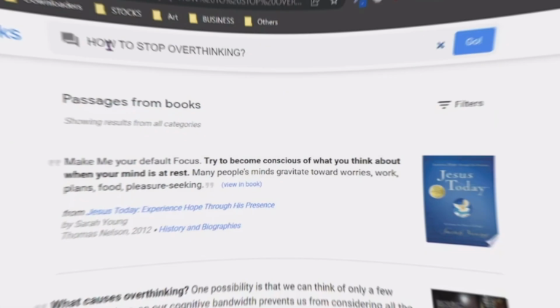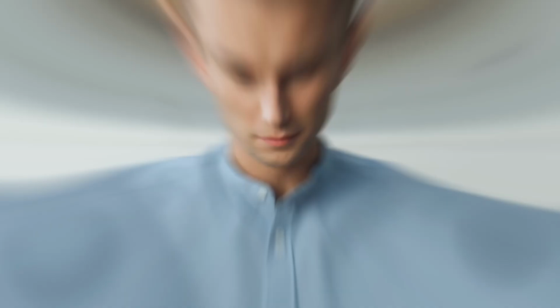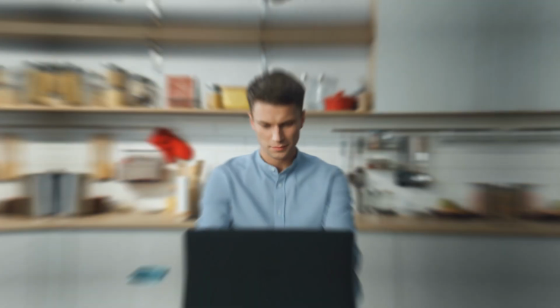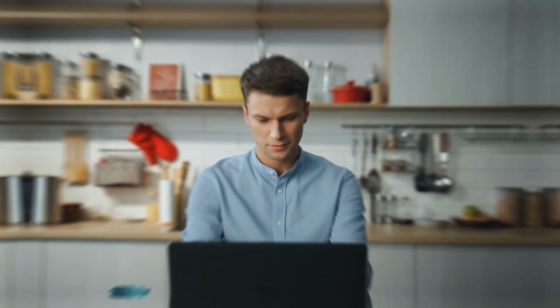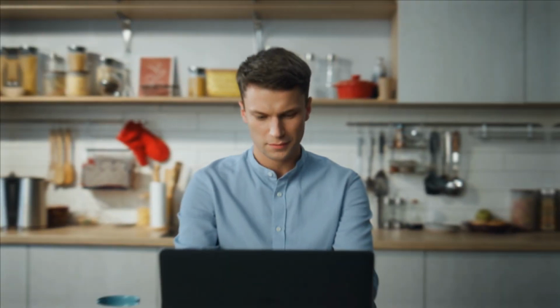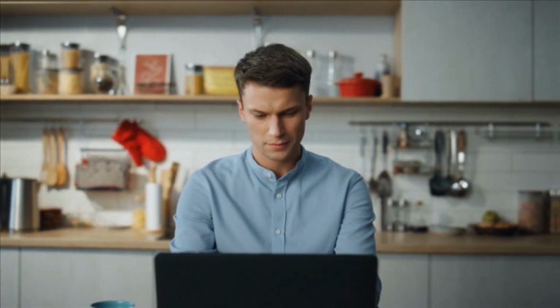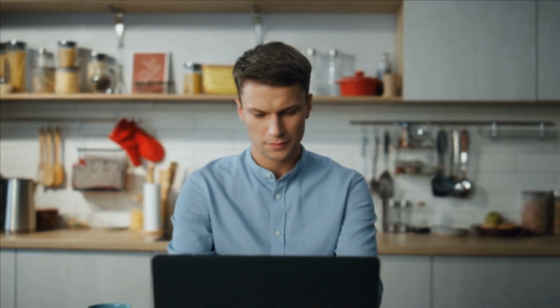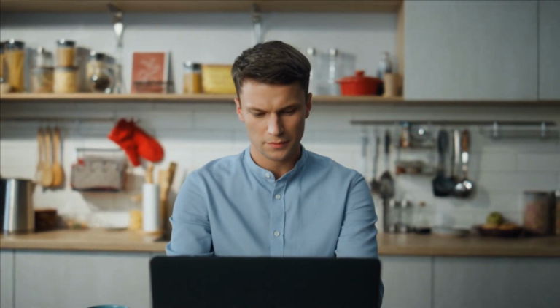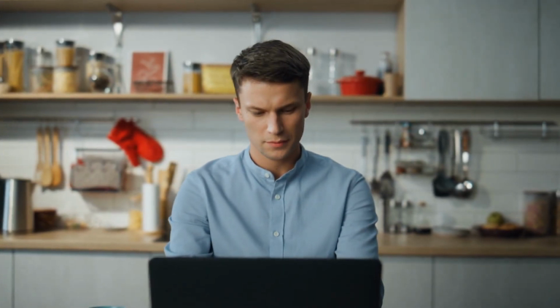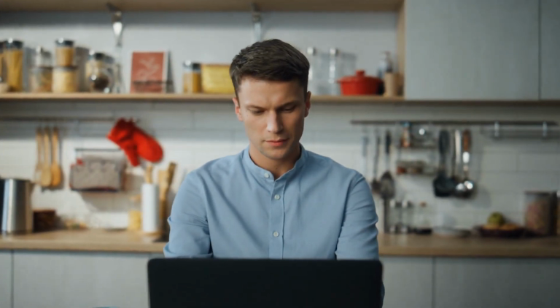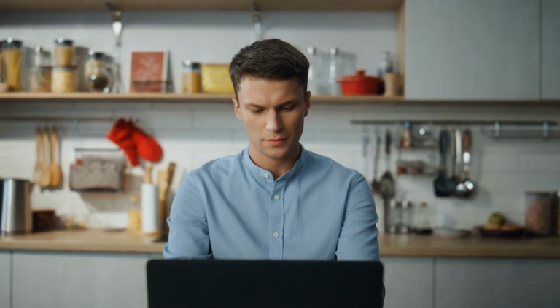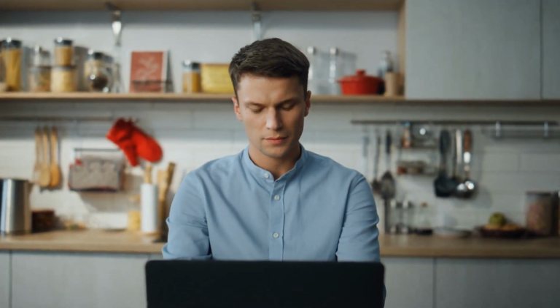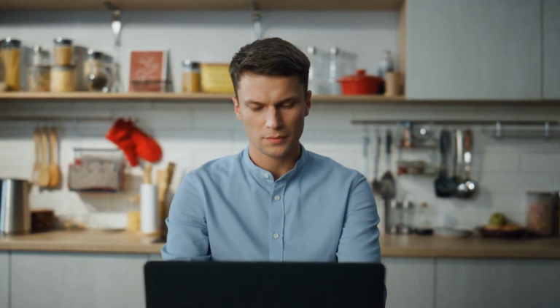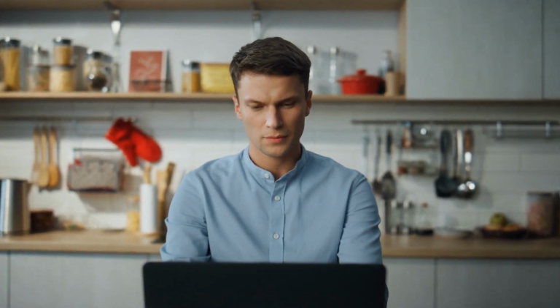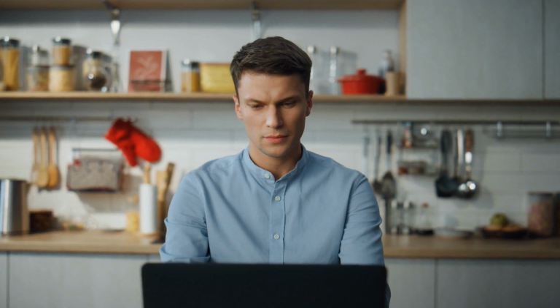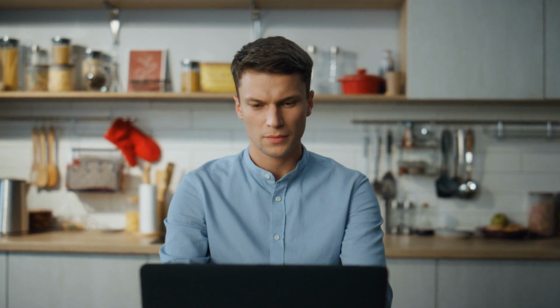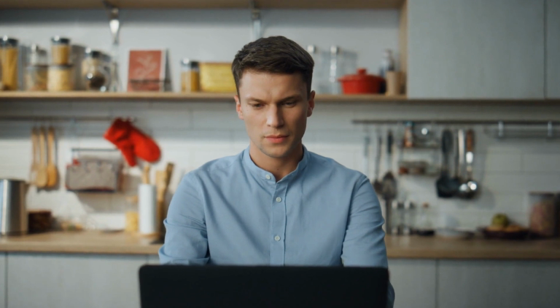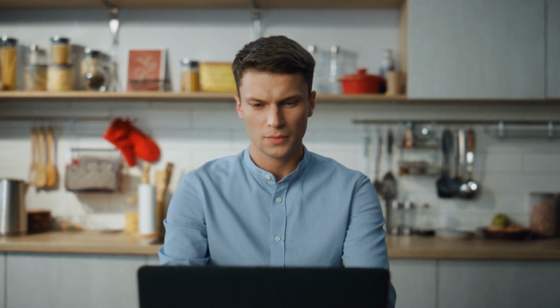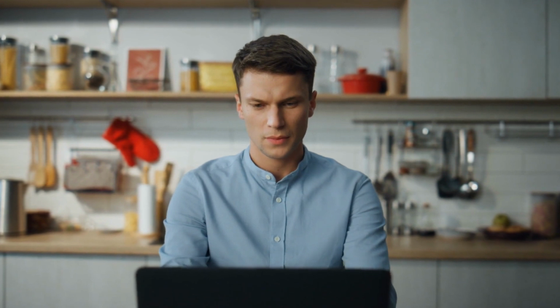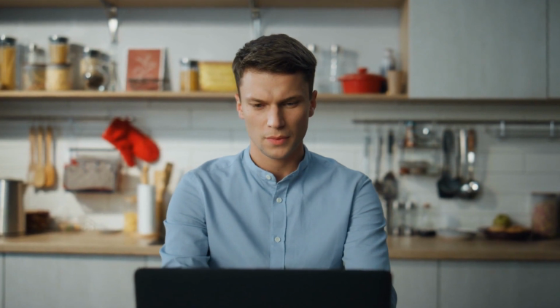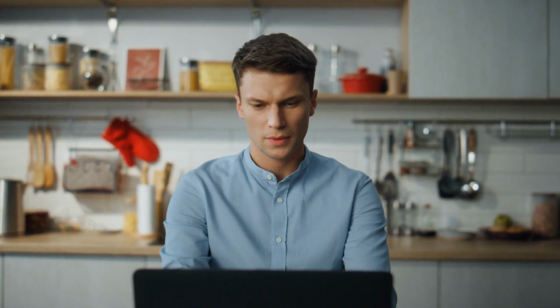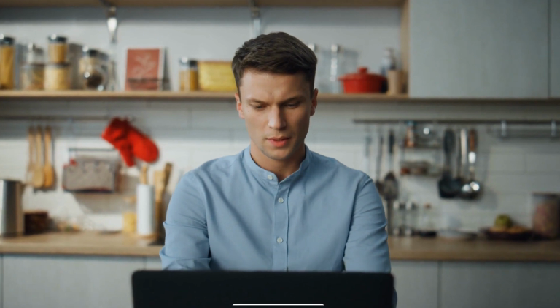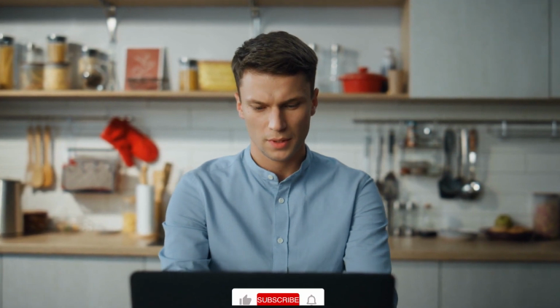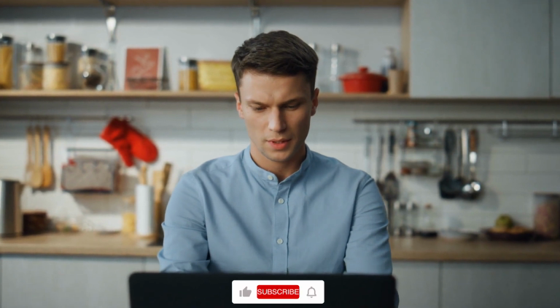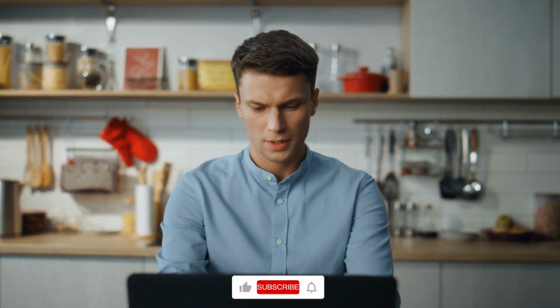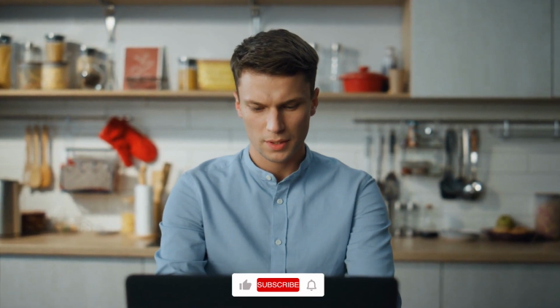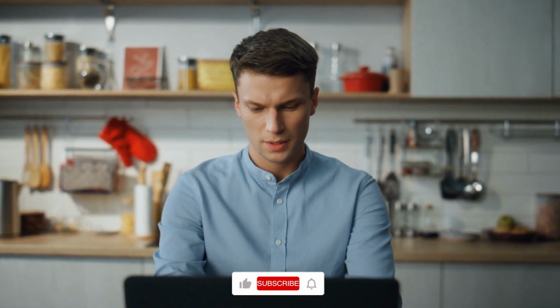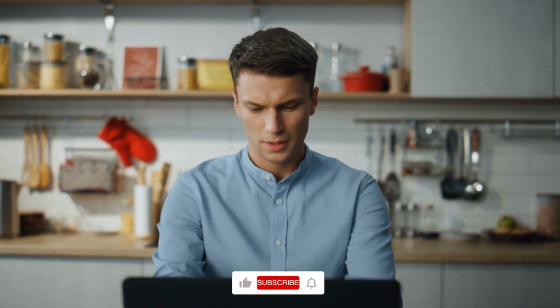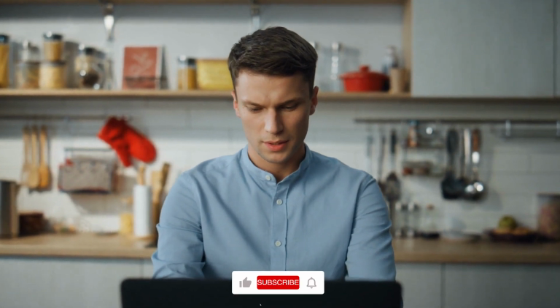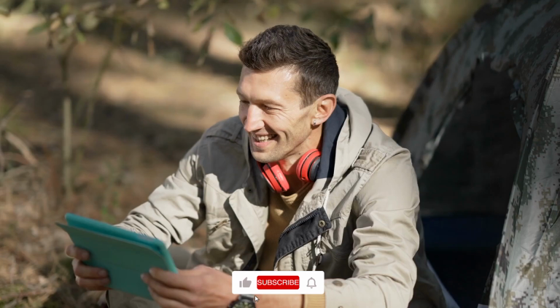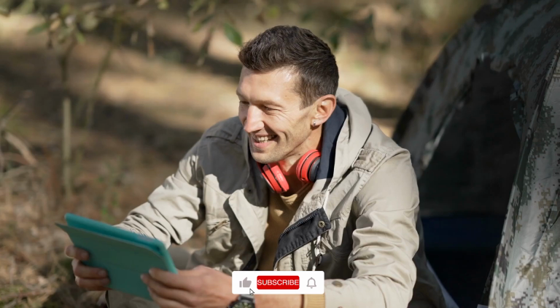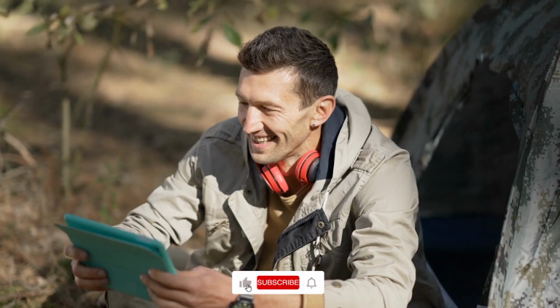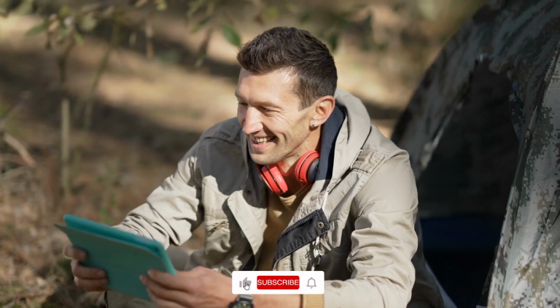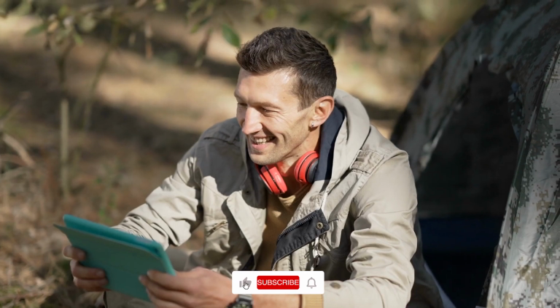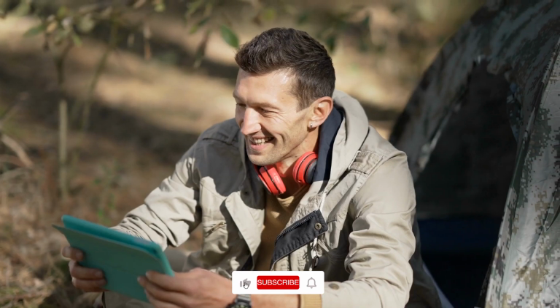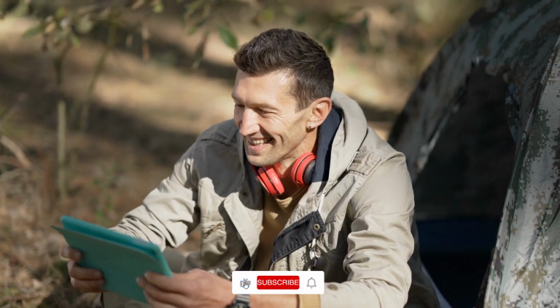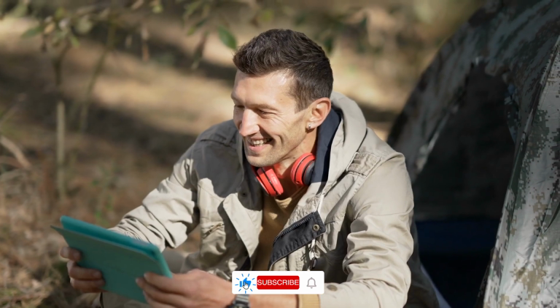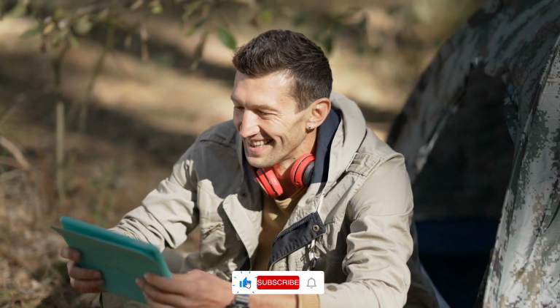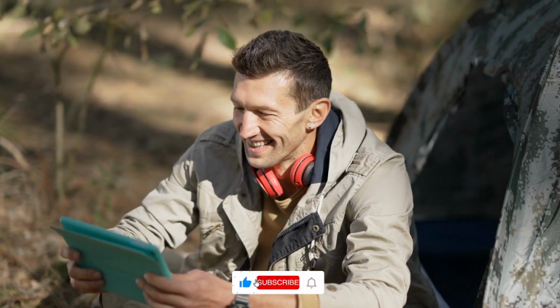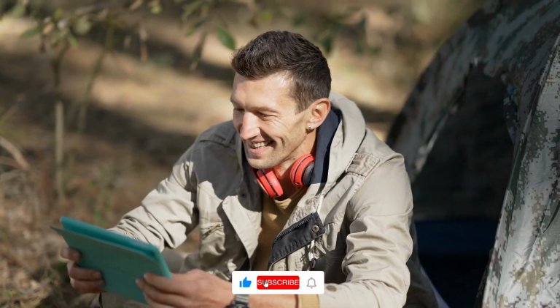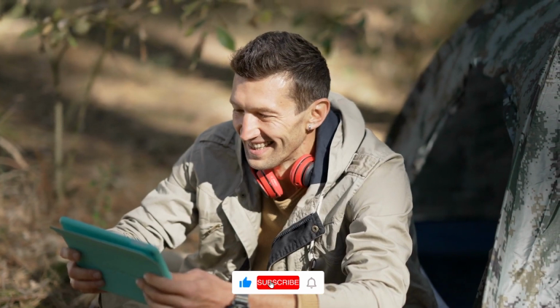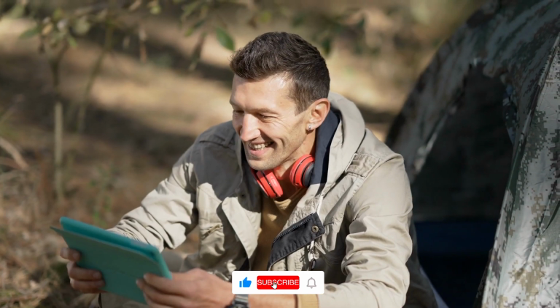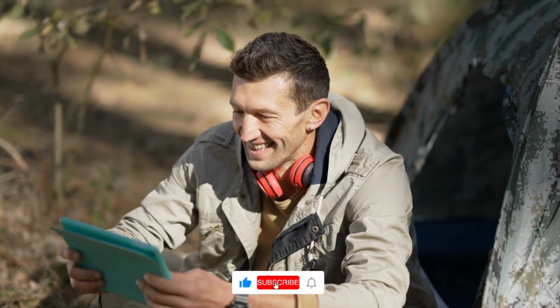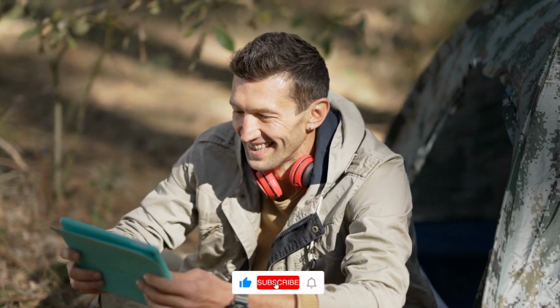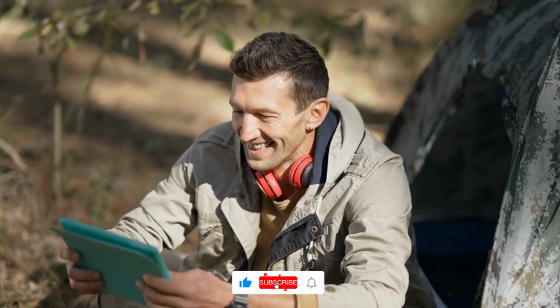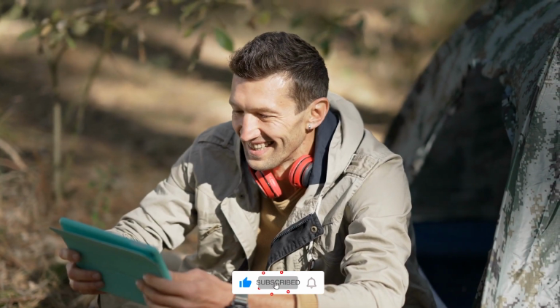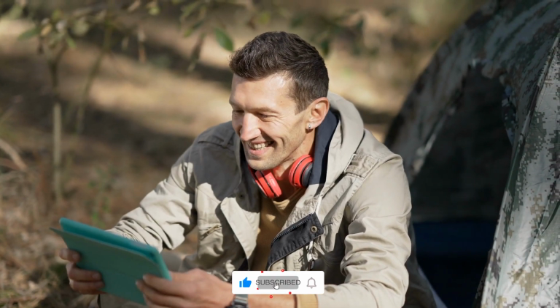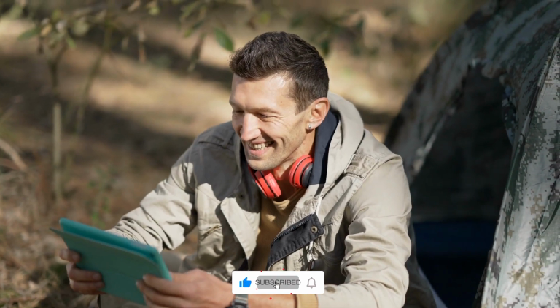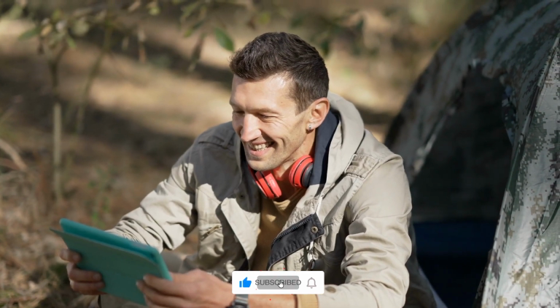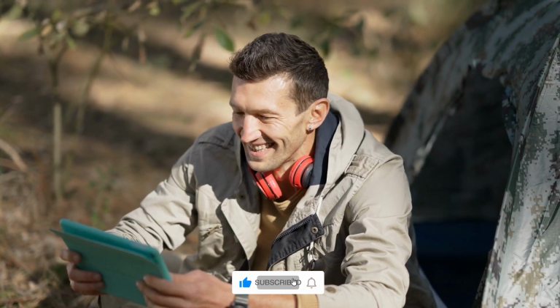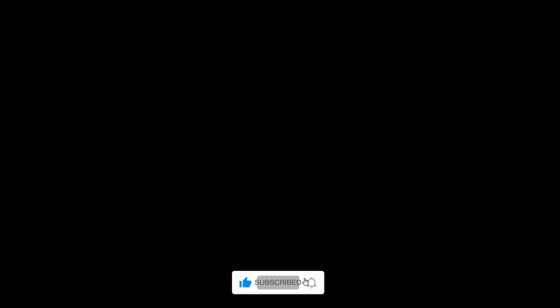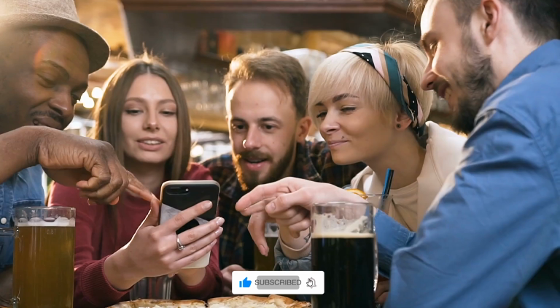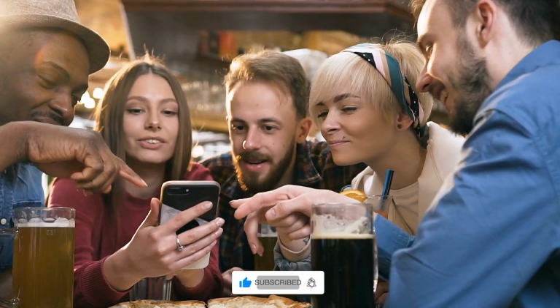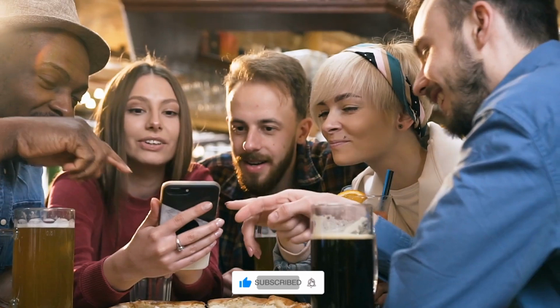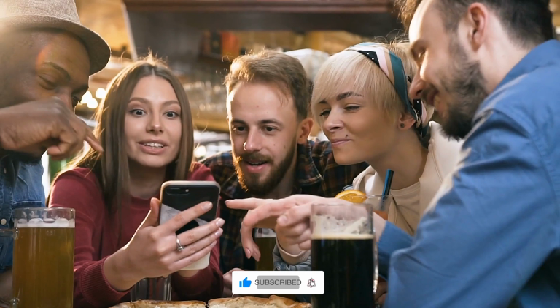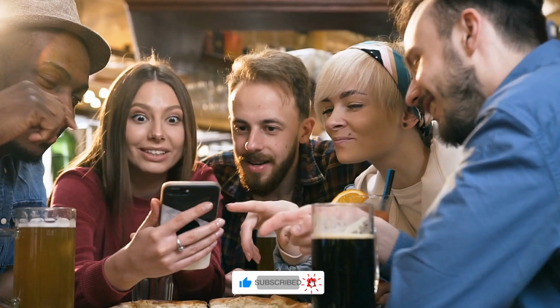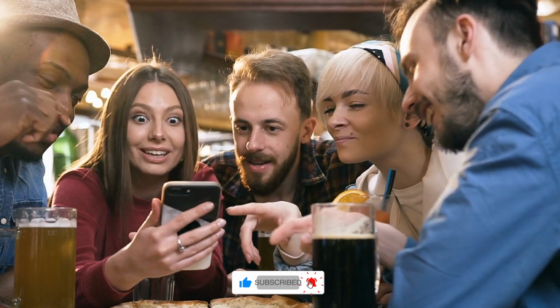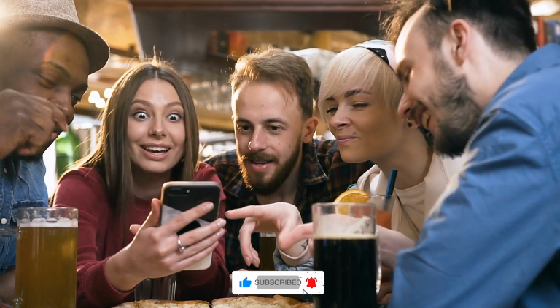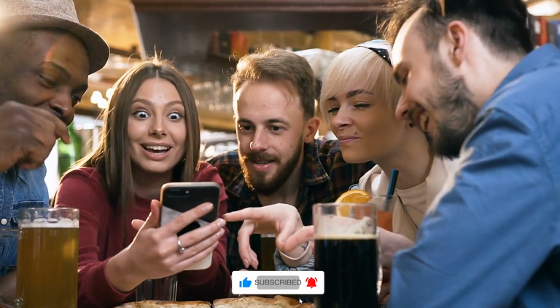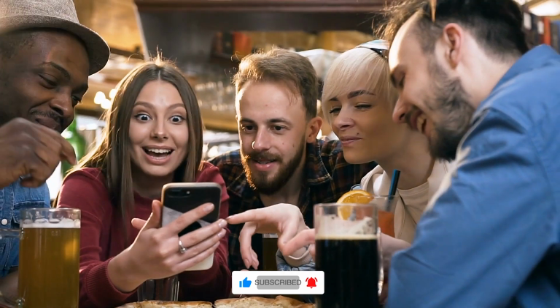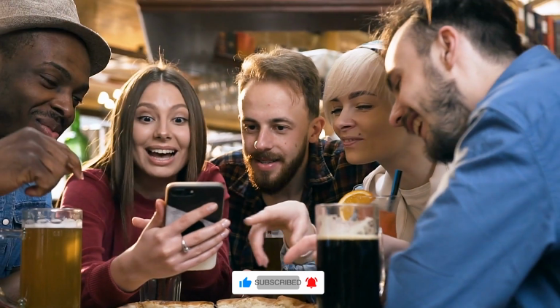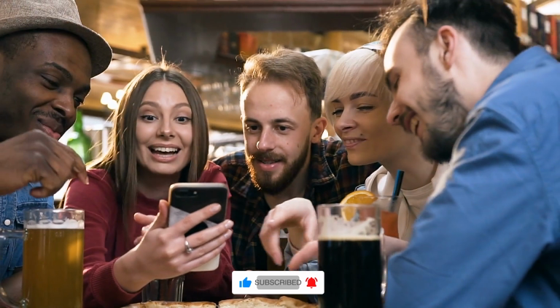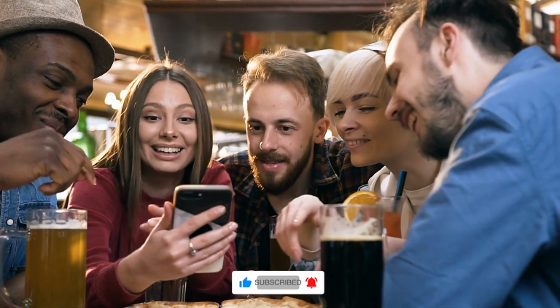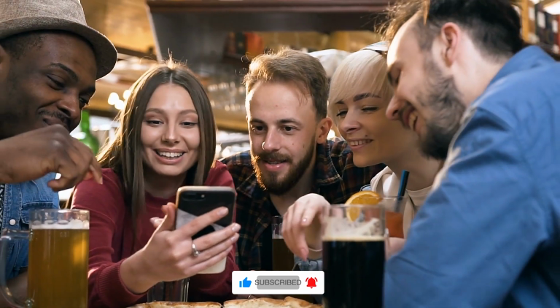Hope you guys enjoyed our video. Make sure to subscribe to our channel and hit the bell icon for more videos. Thanks for watching and have a wonderful day.